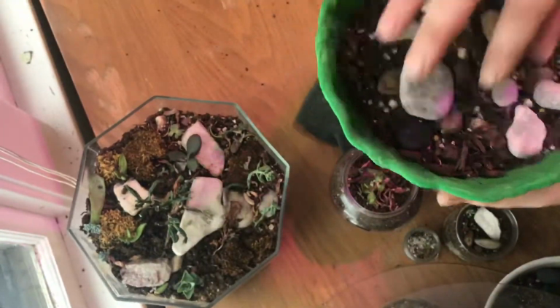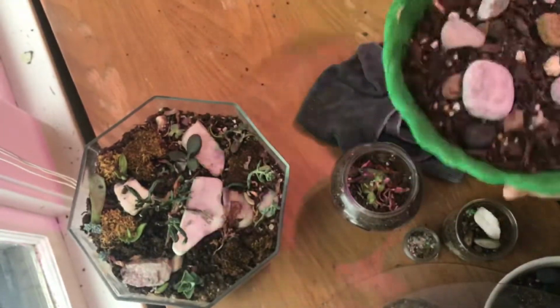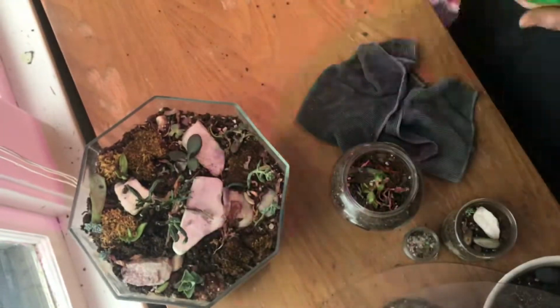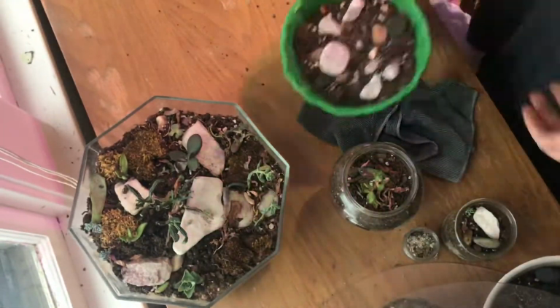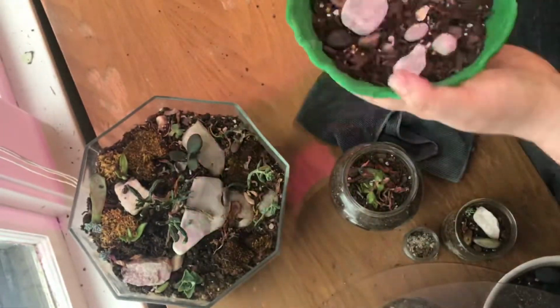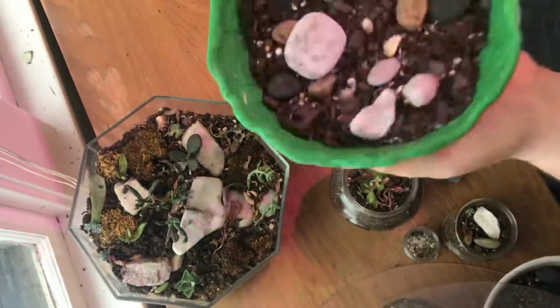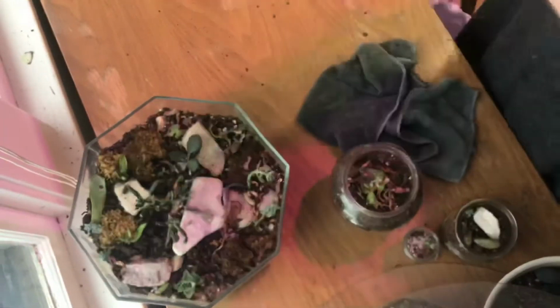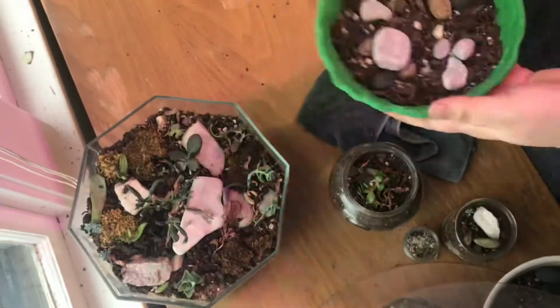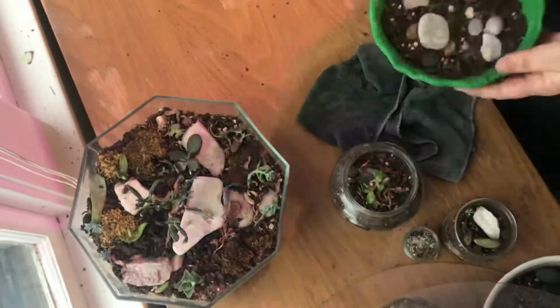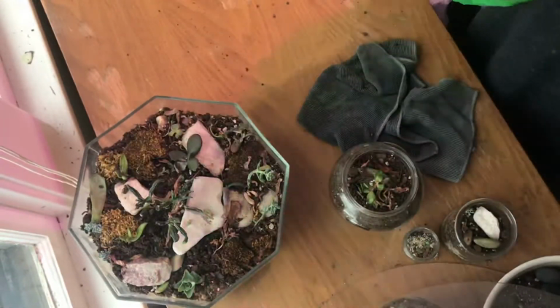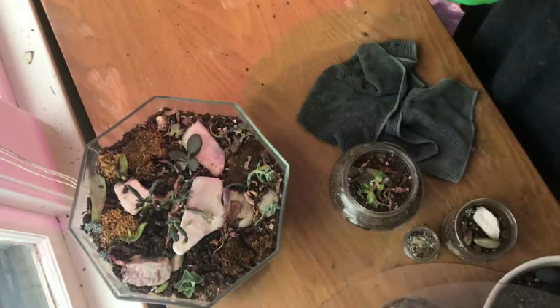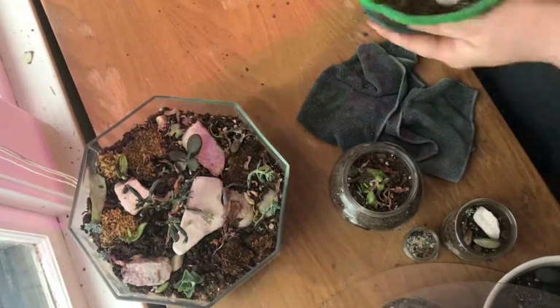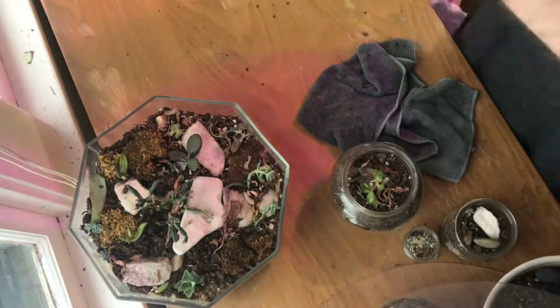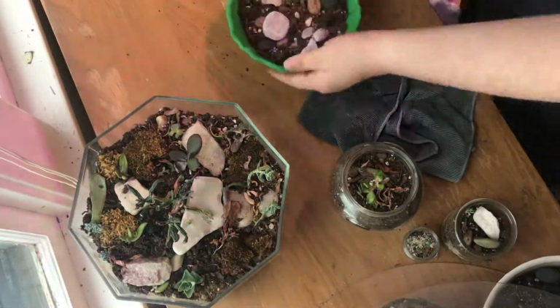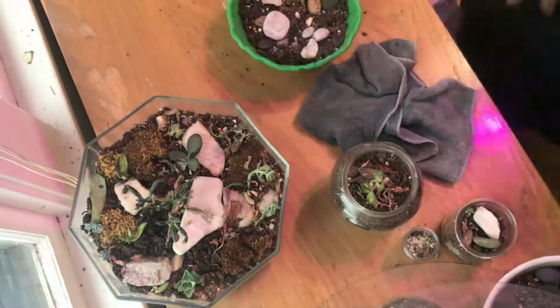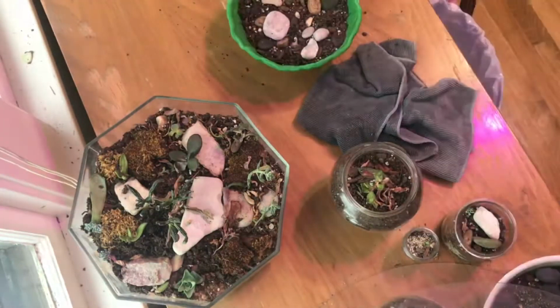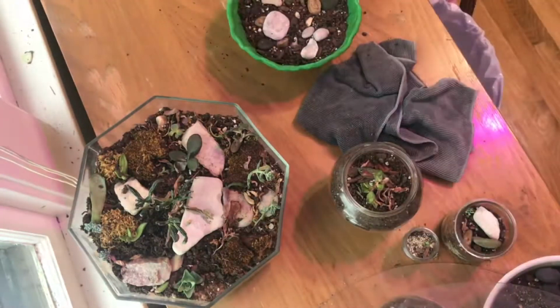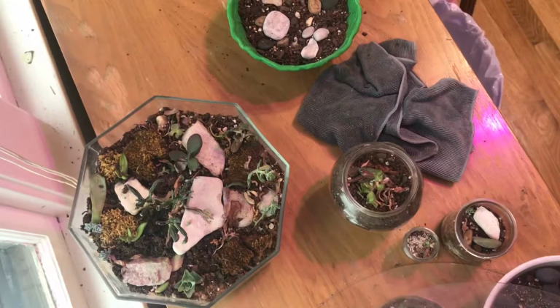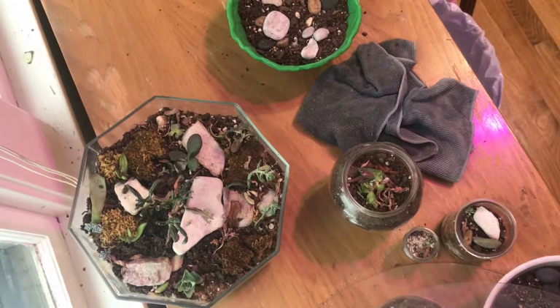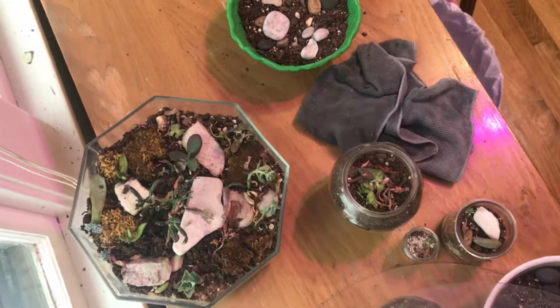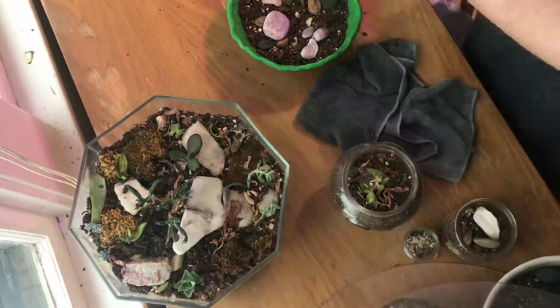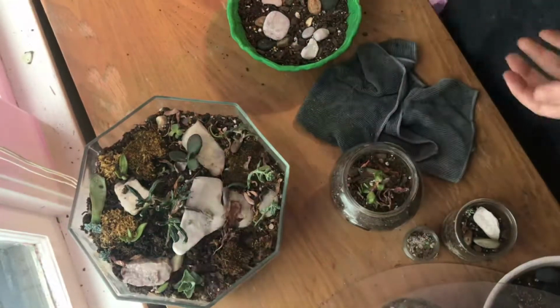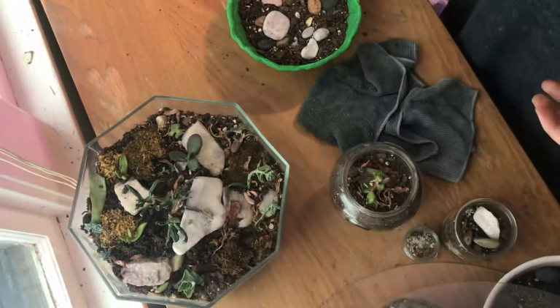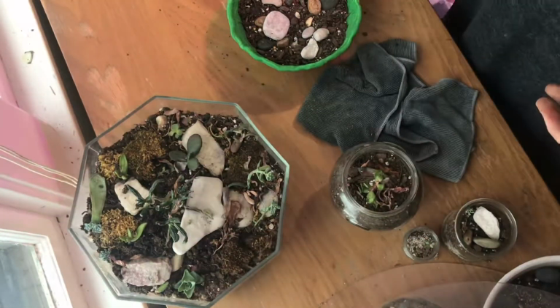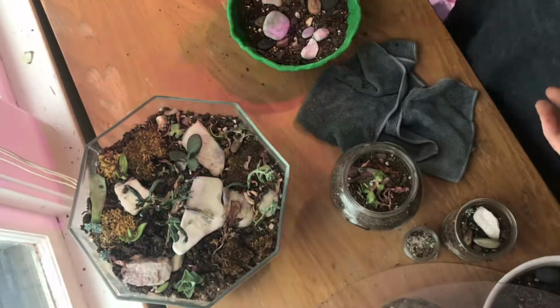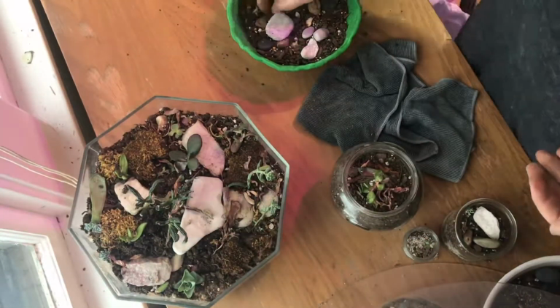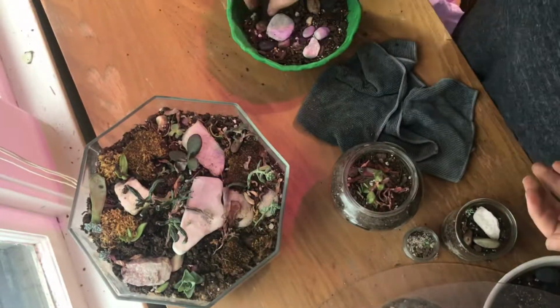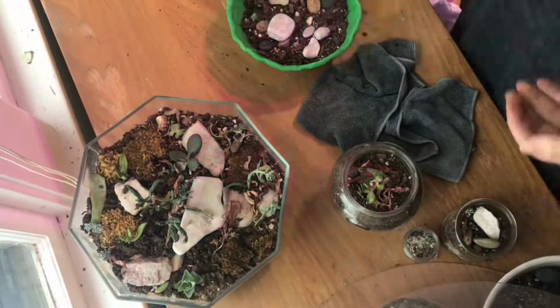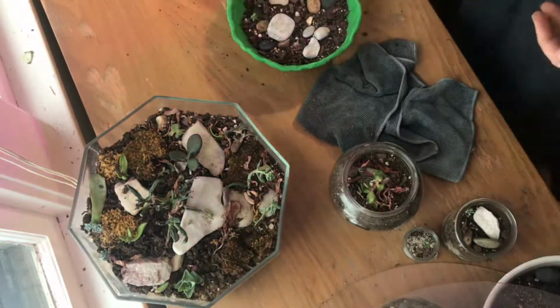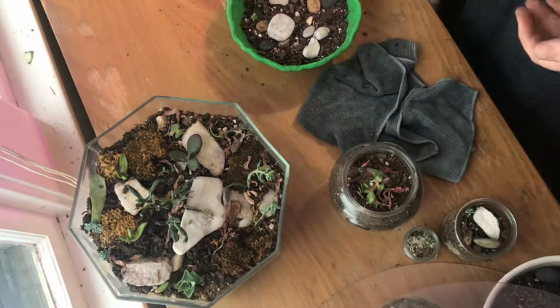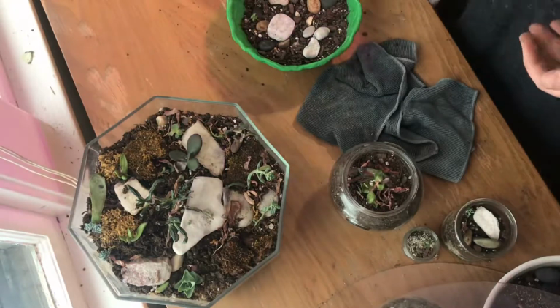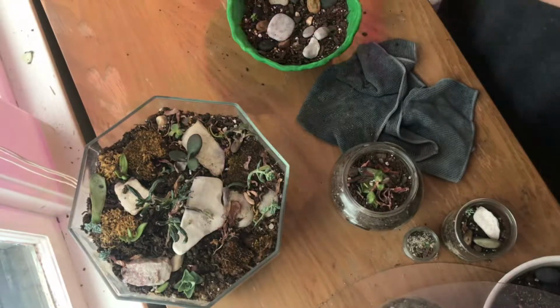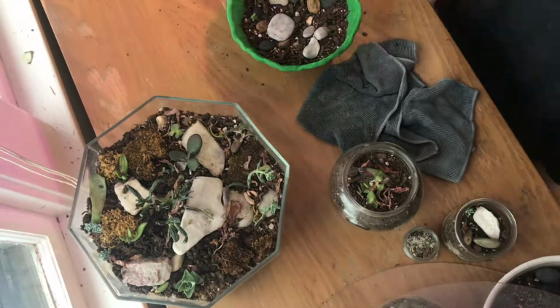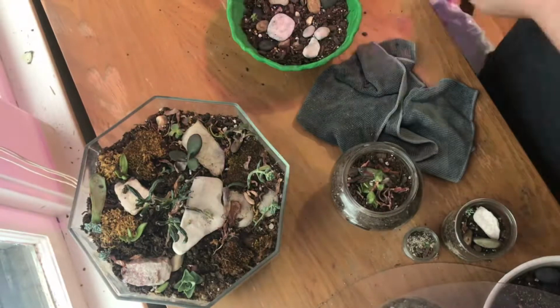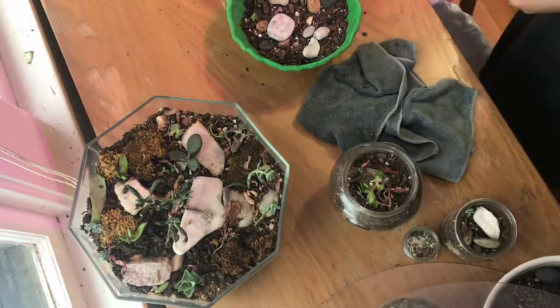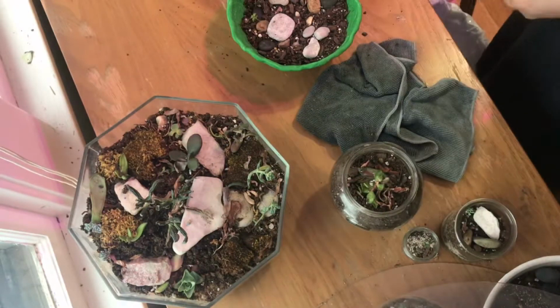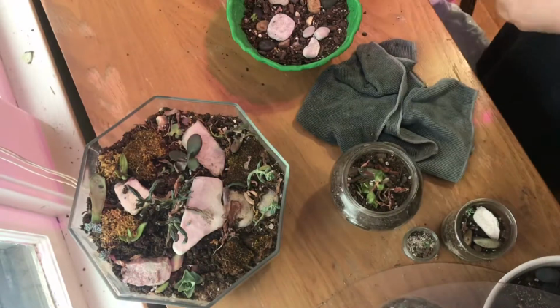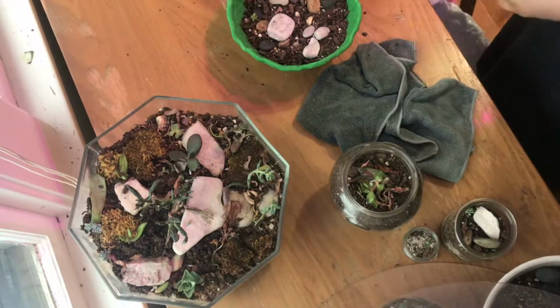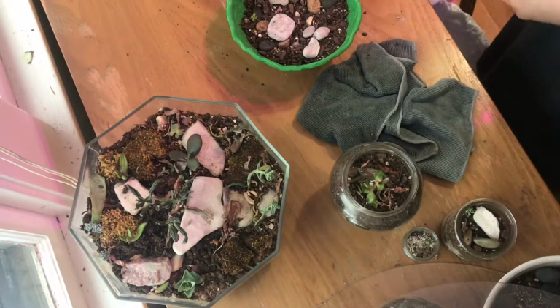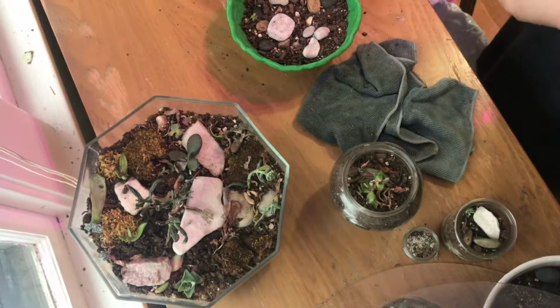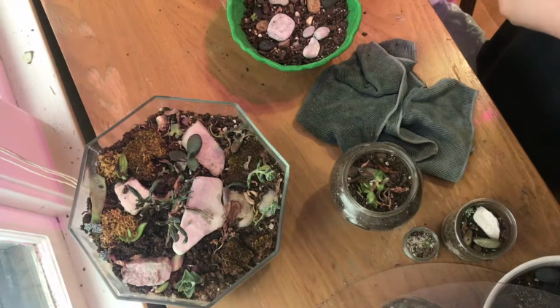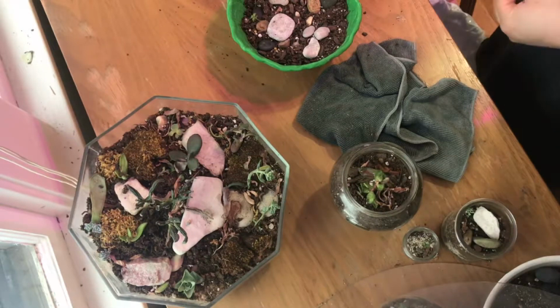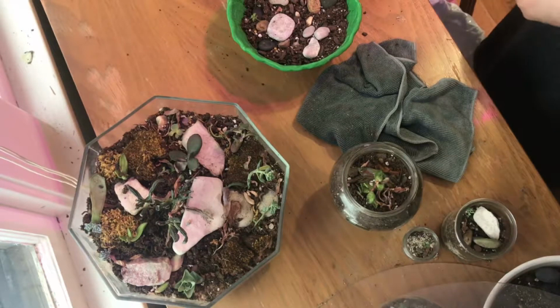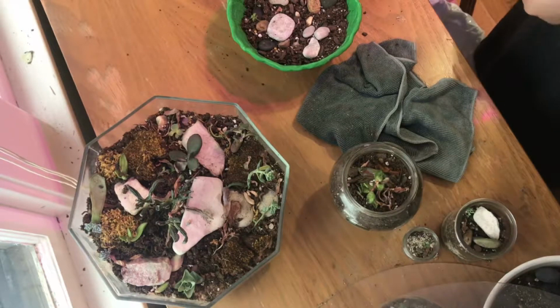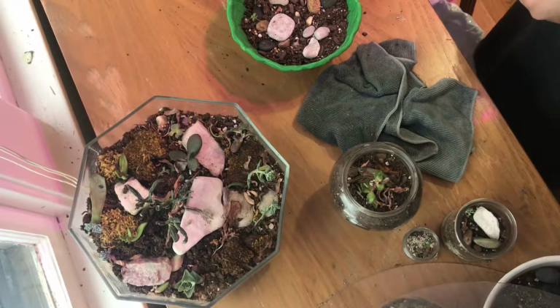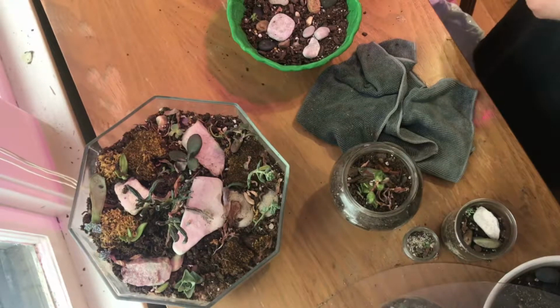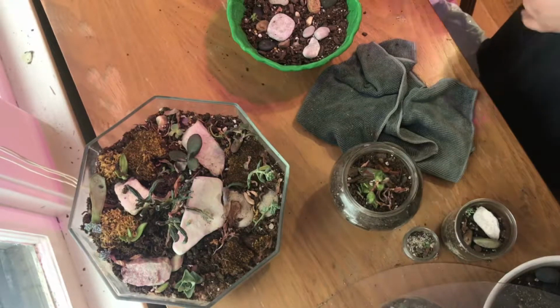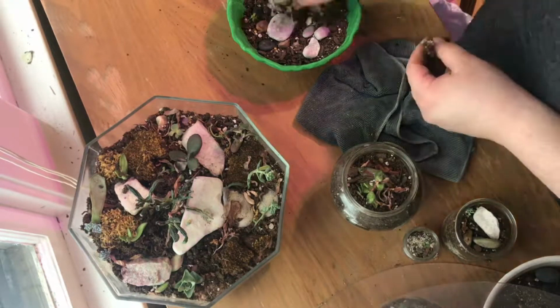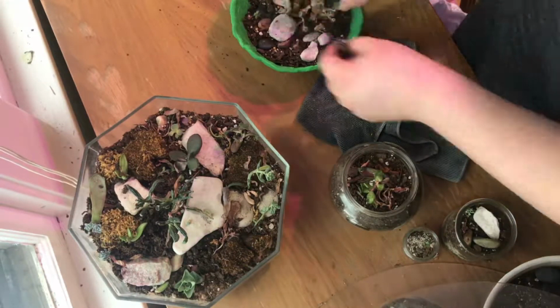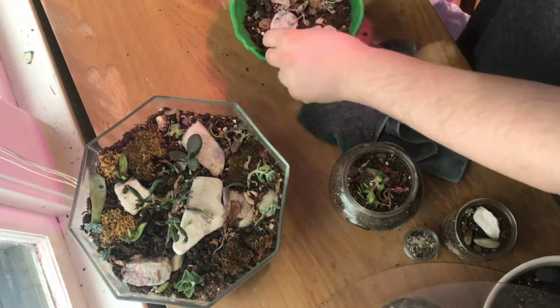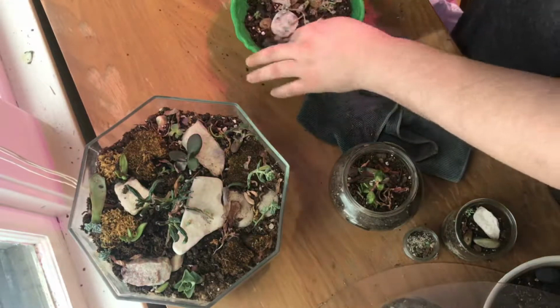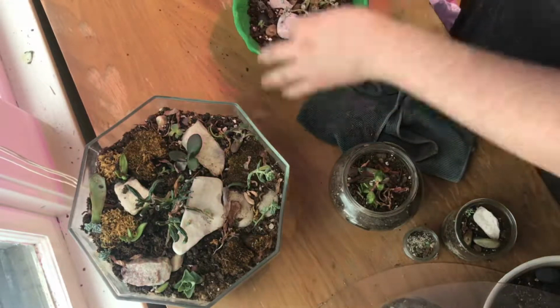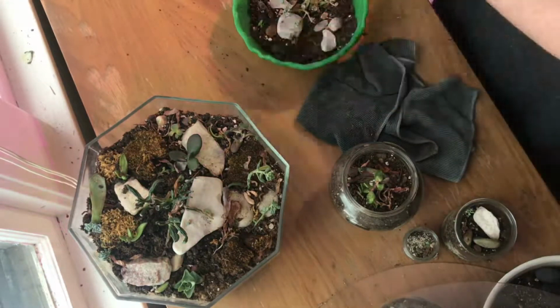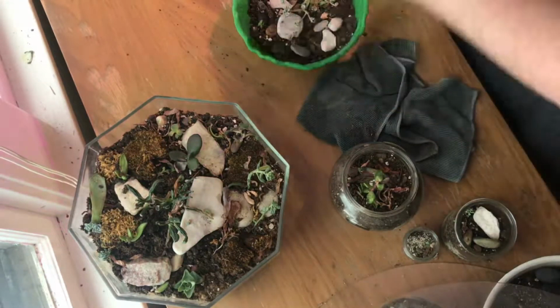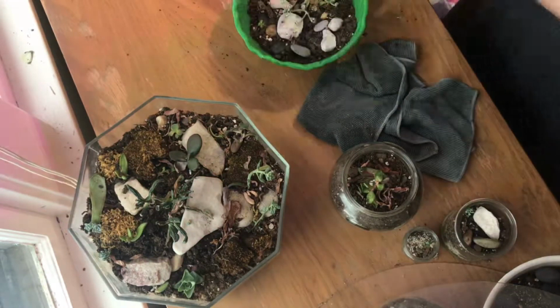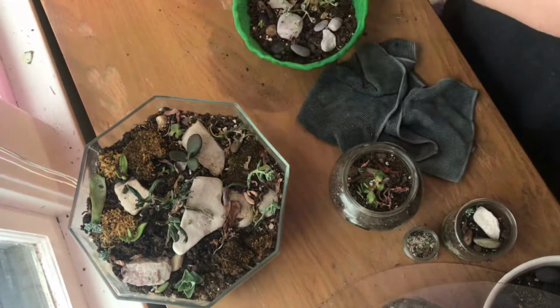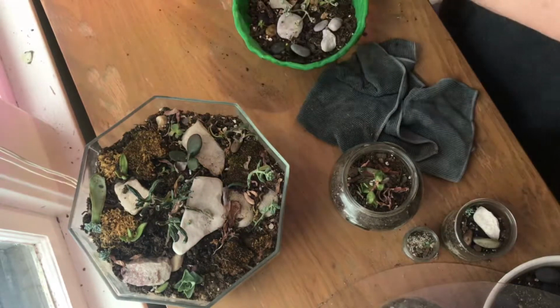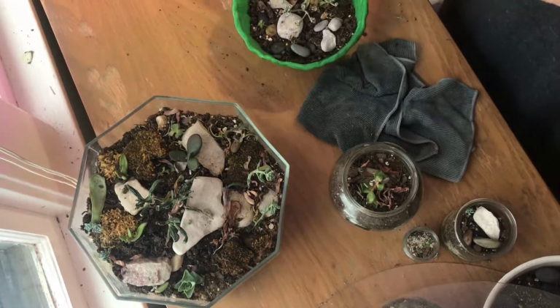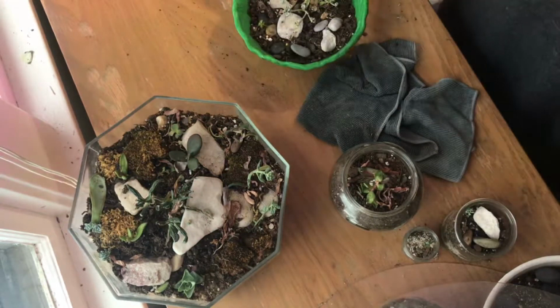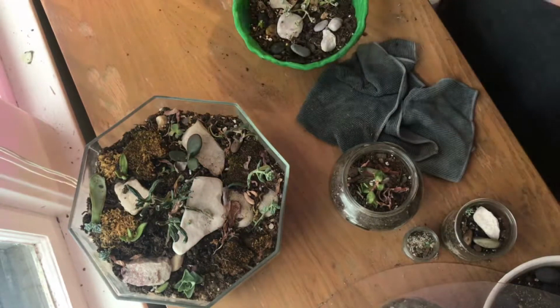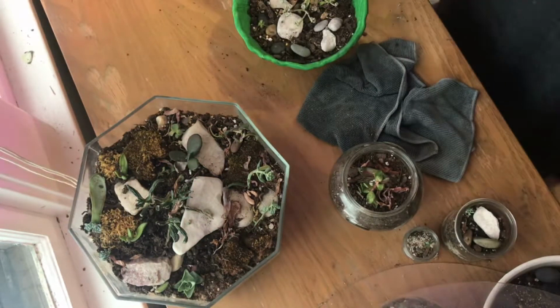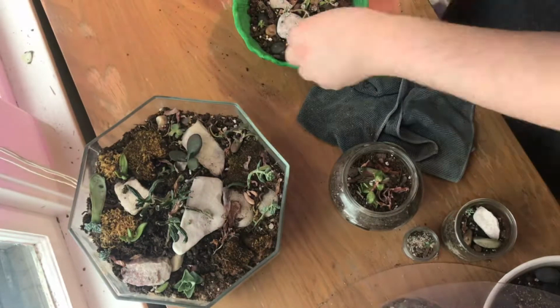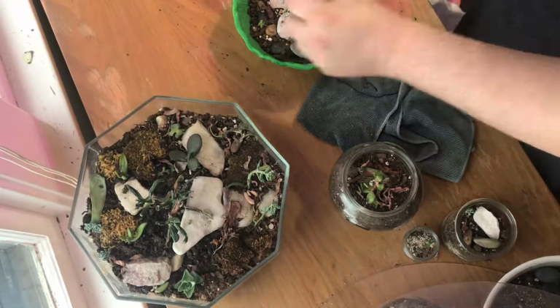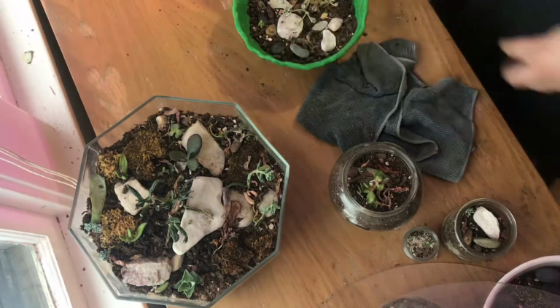This is a really beautiful bowl my daughter made me for Christmas, in my favorite color which is green. Thank you, Viola.